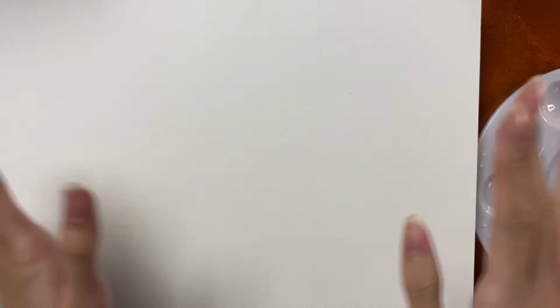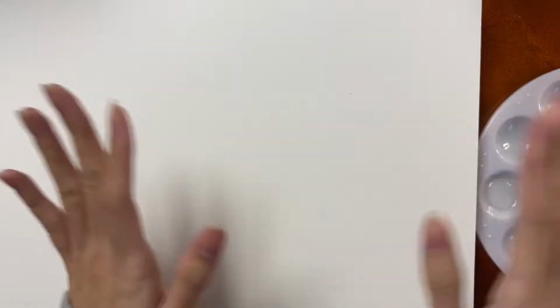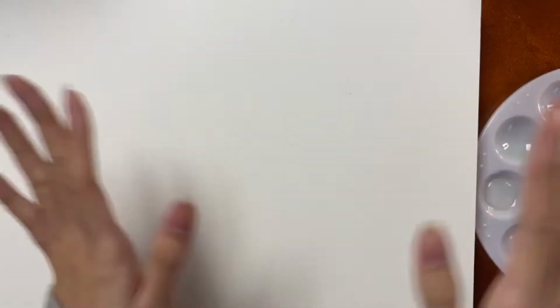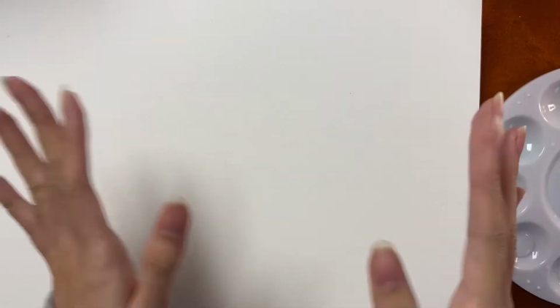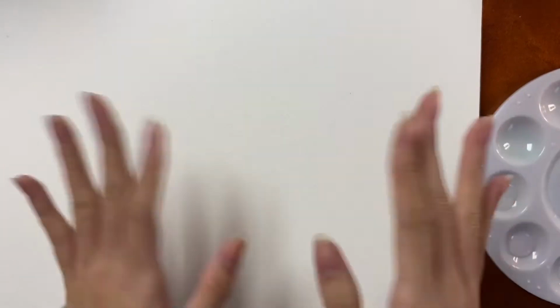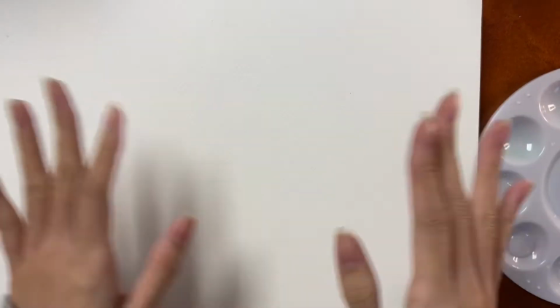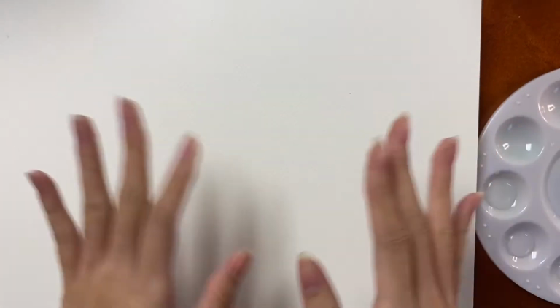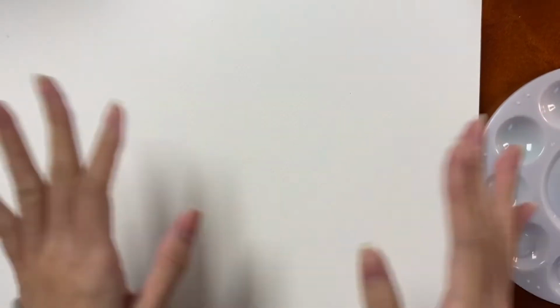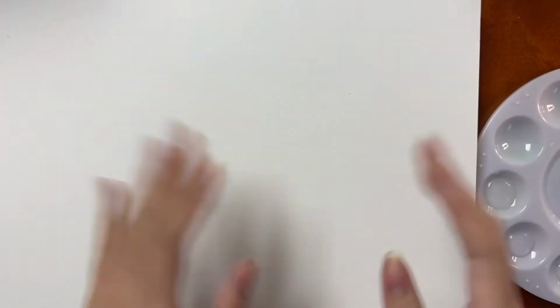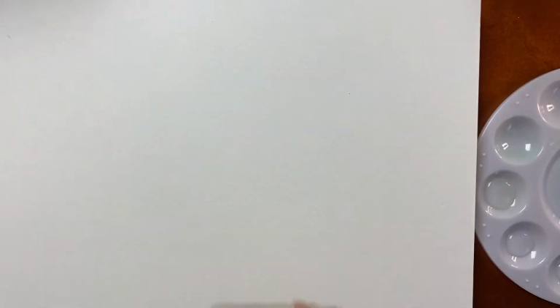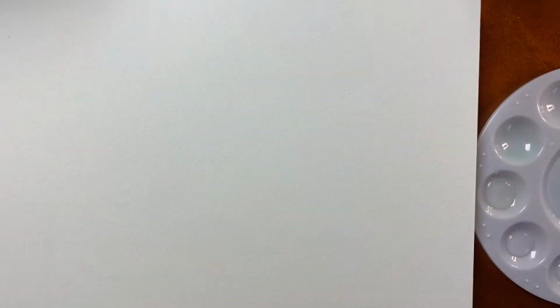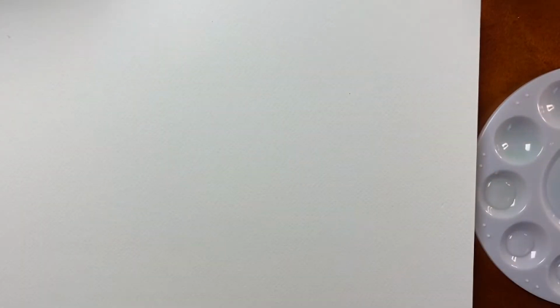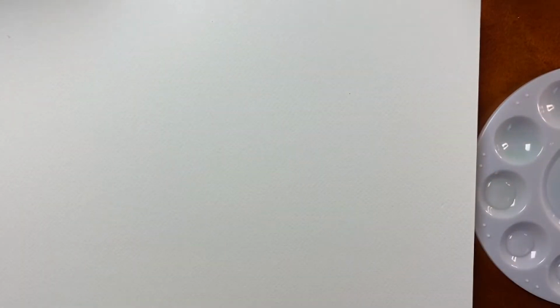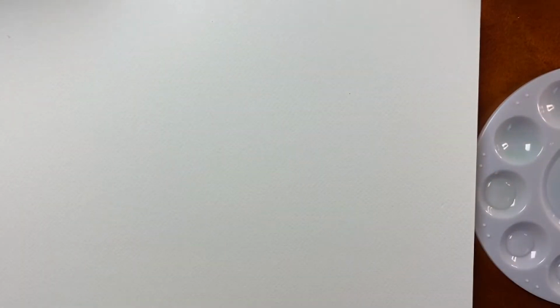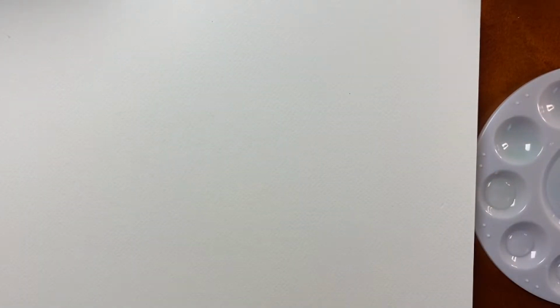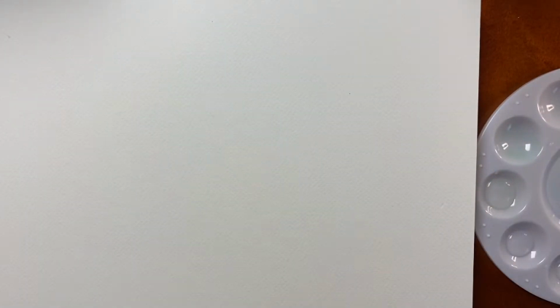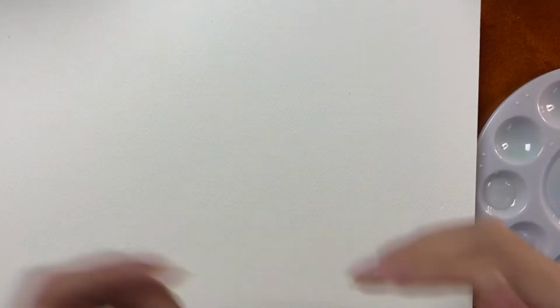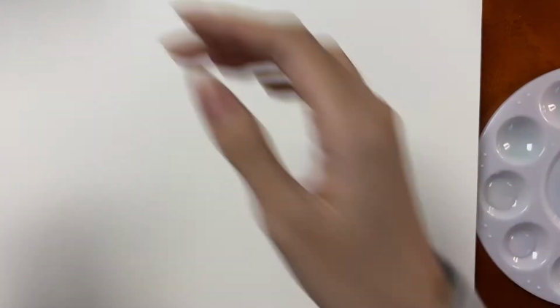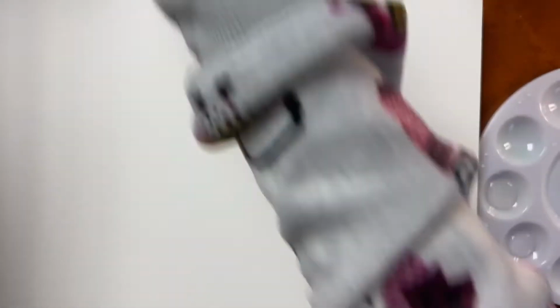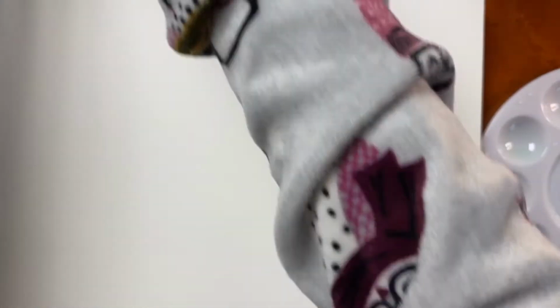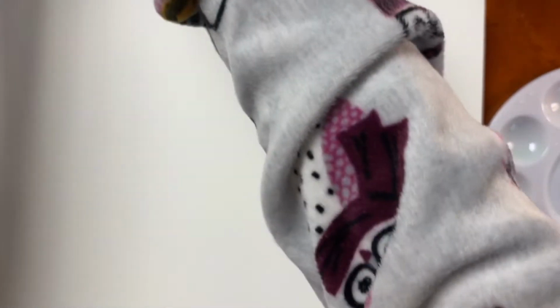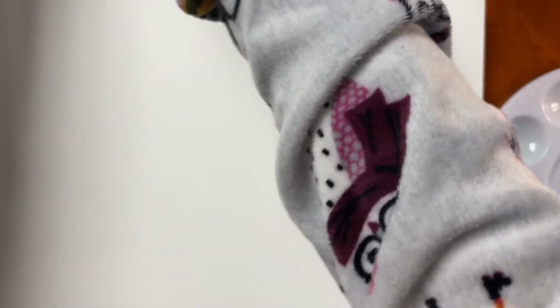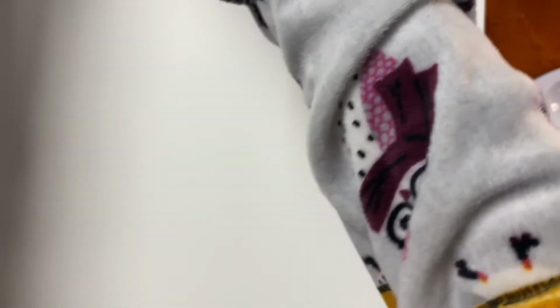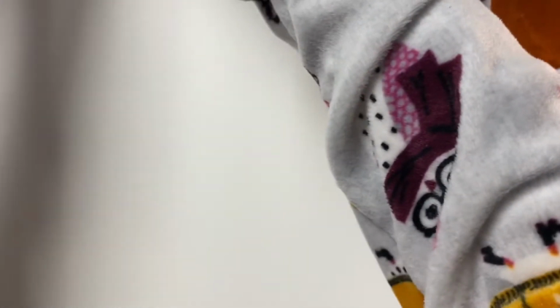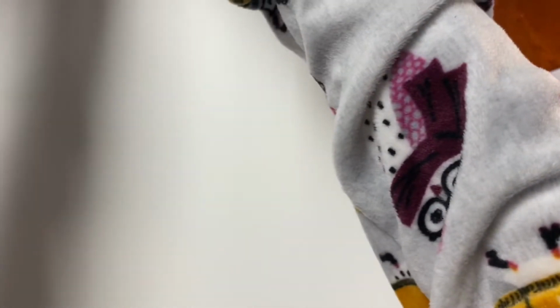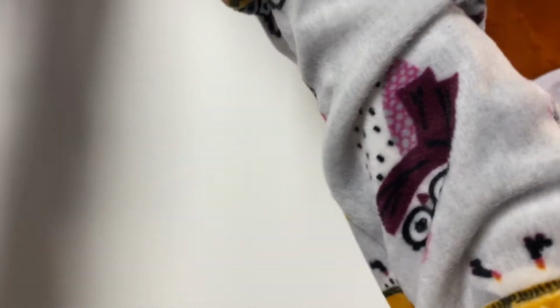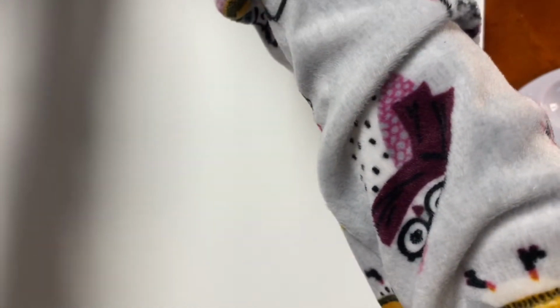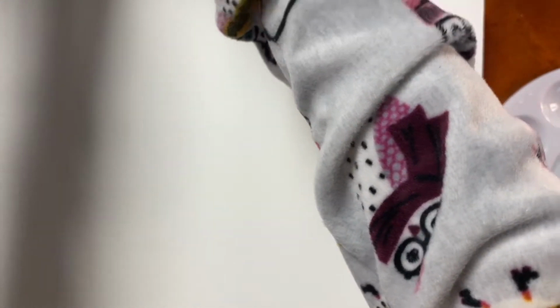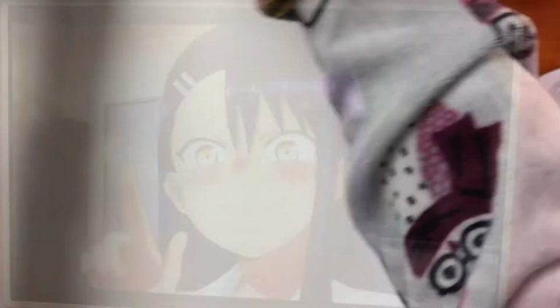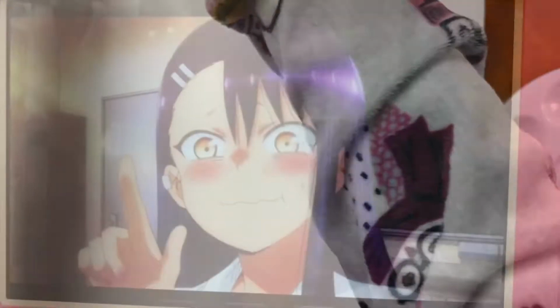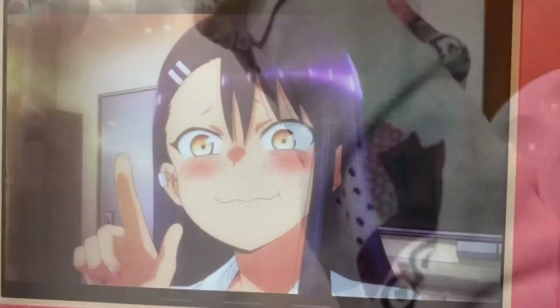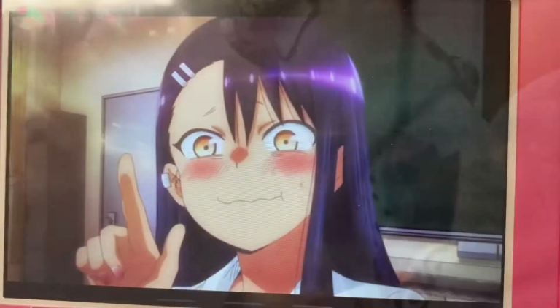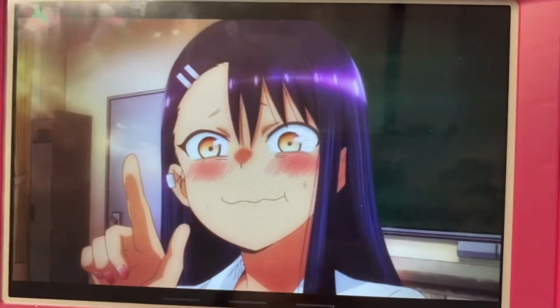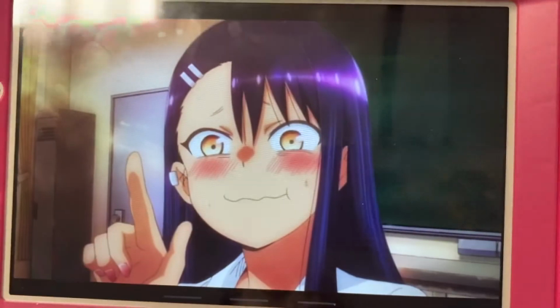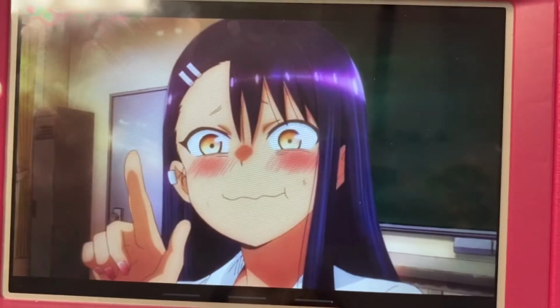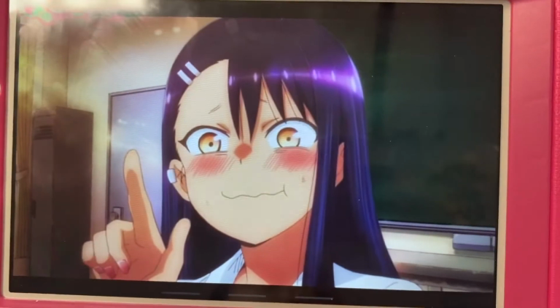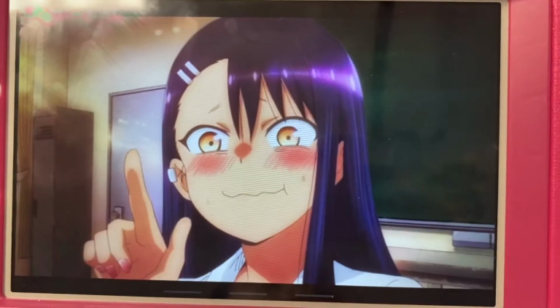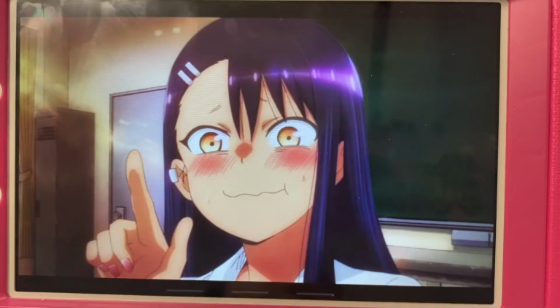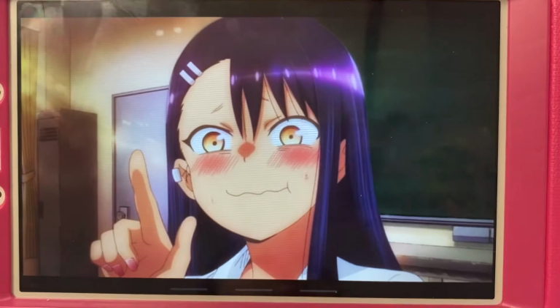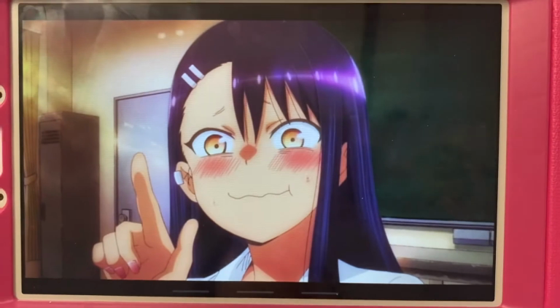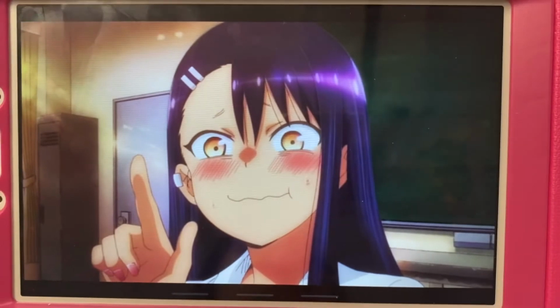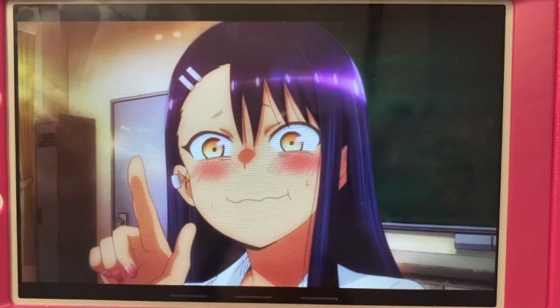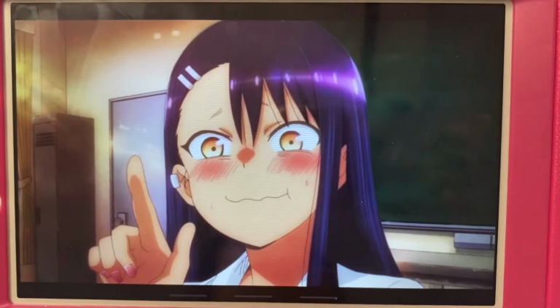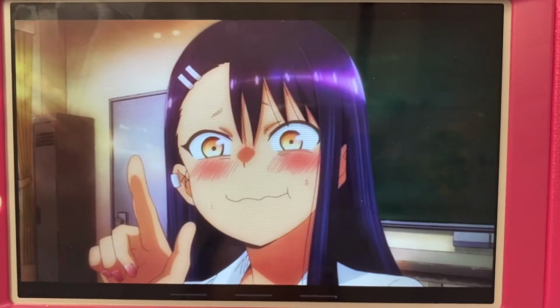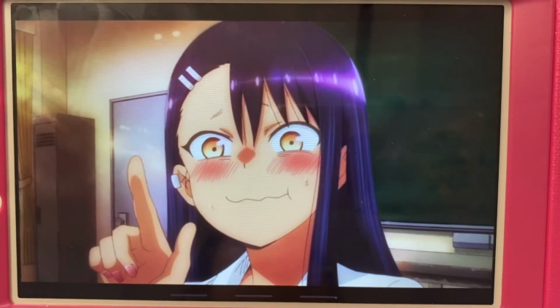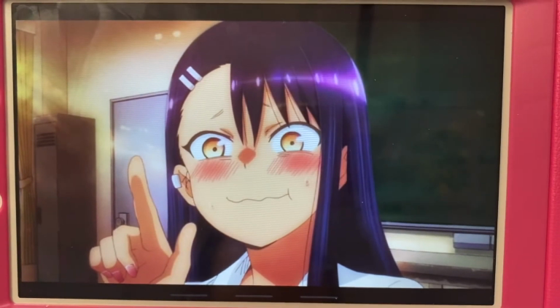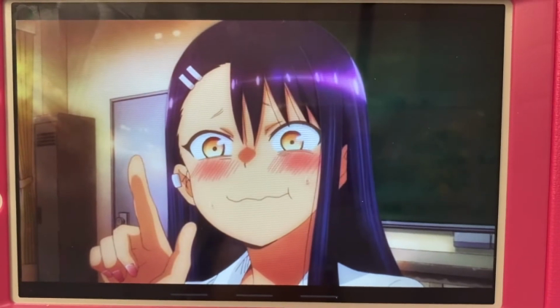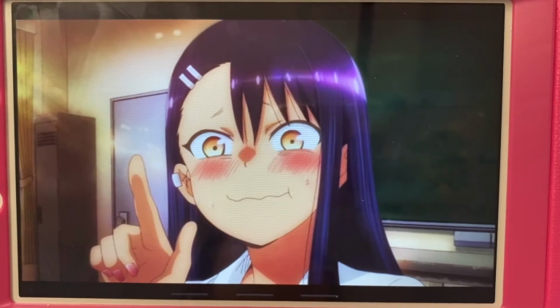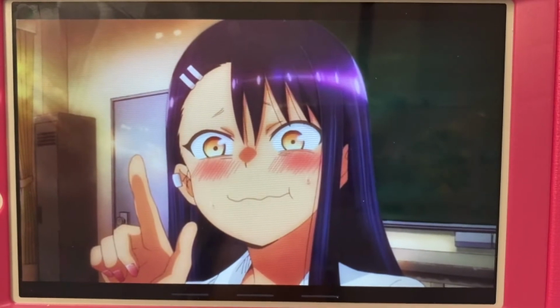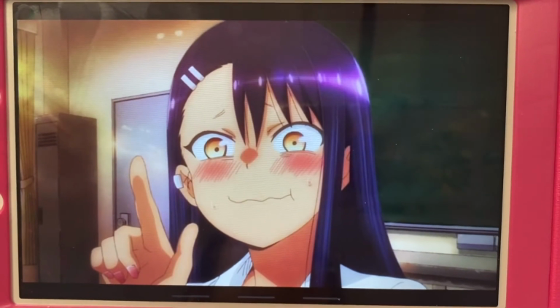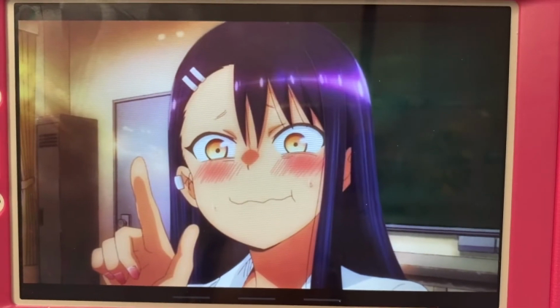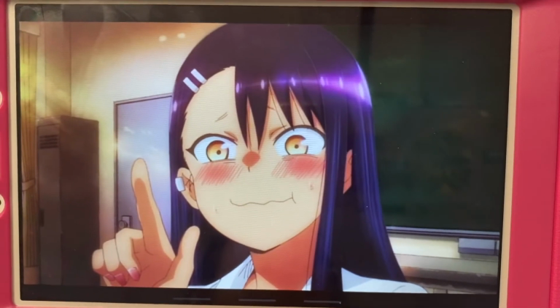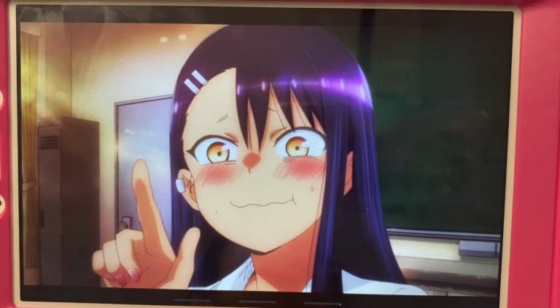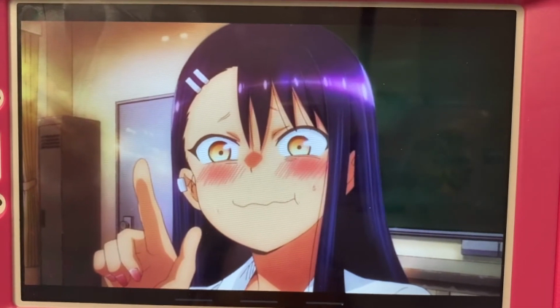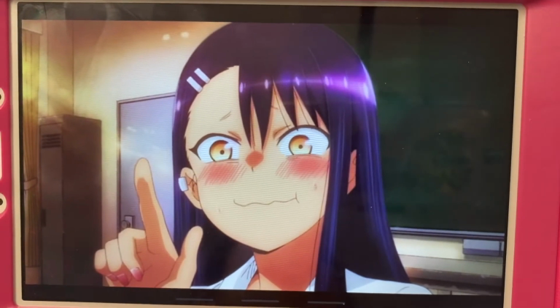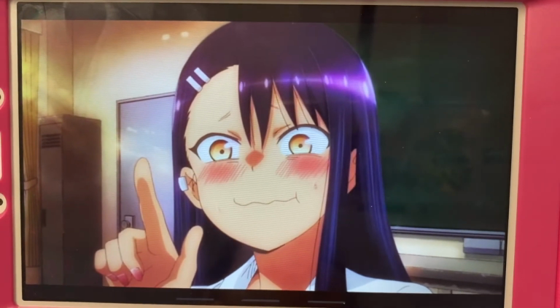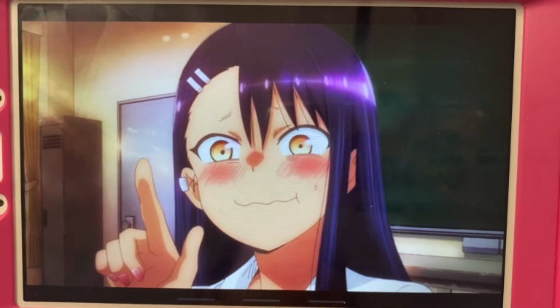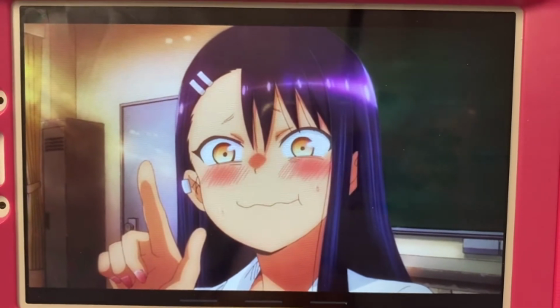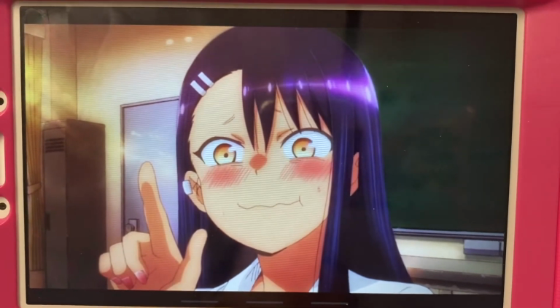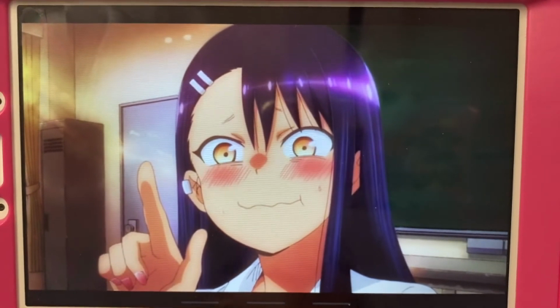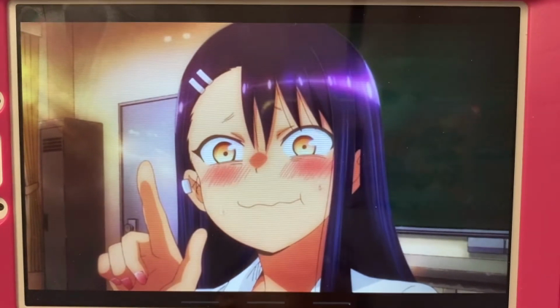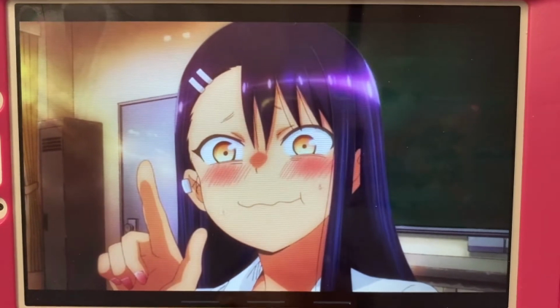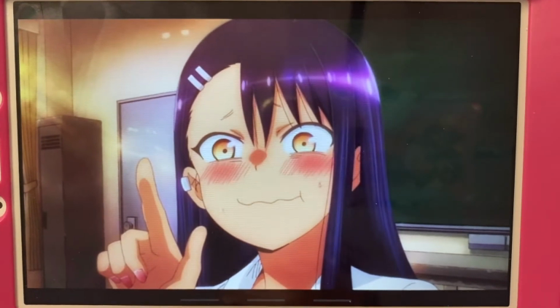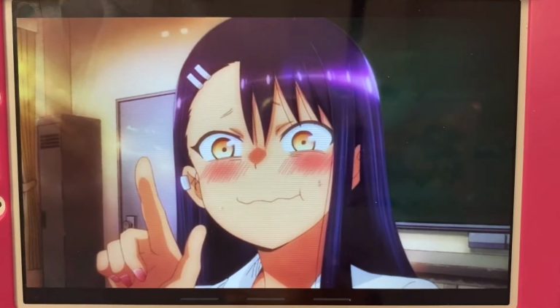Hi guys, so today I'm going to be drawing Nagatoro-san from Ijiranaide Nagatoro.